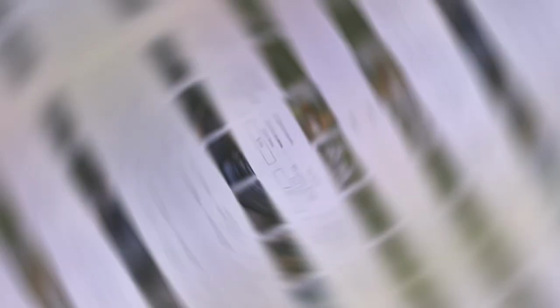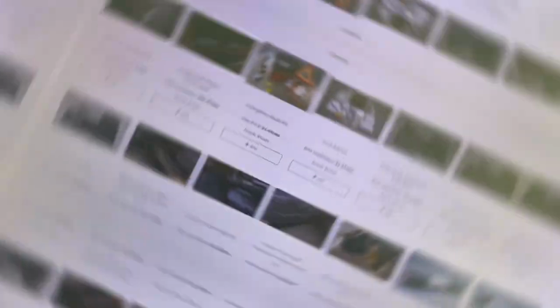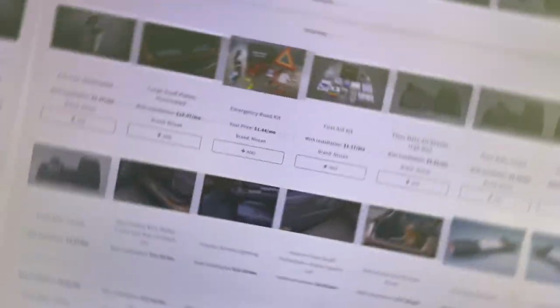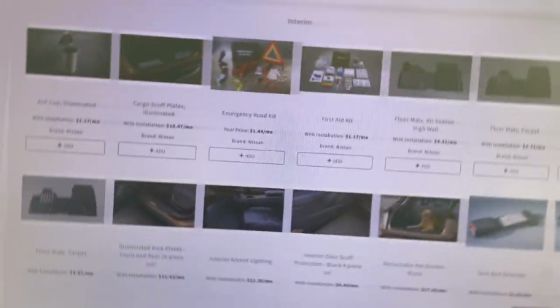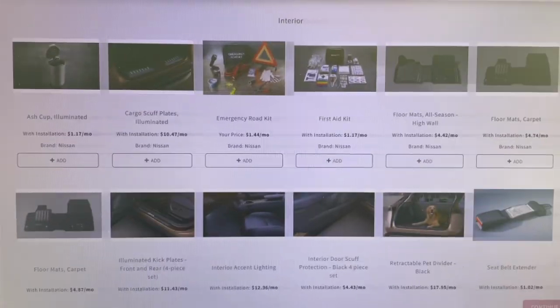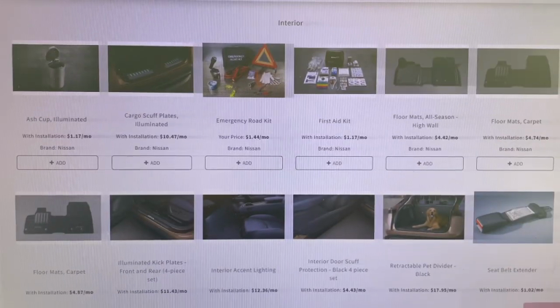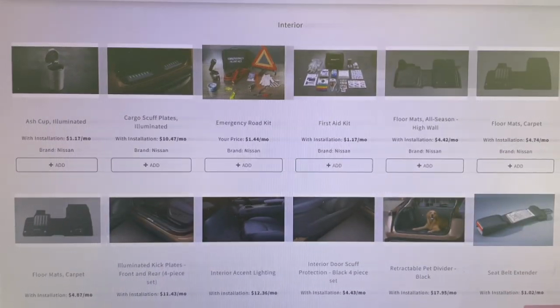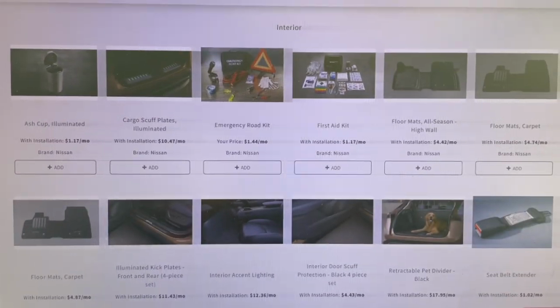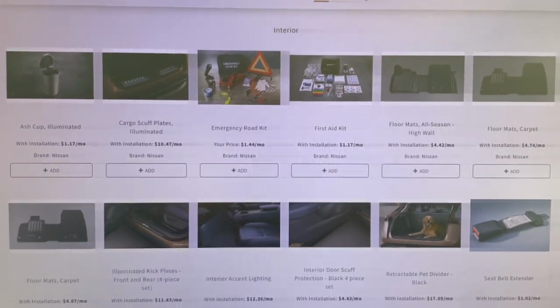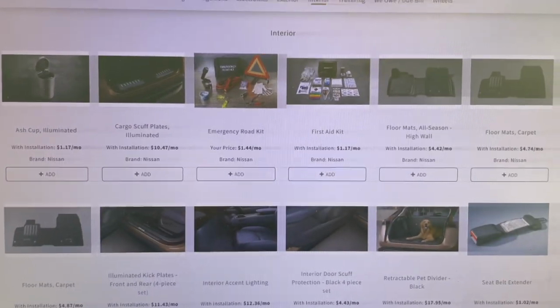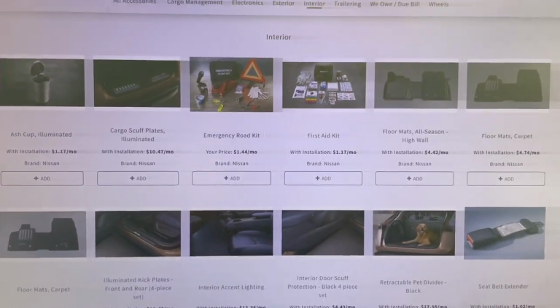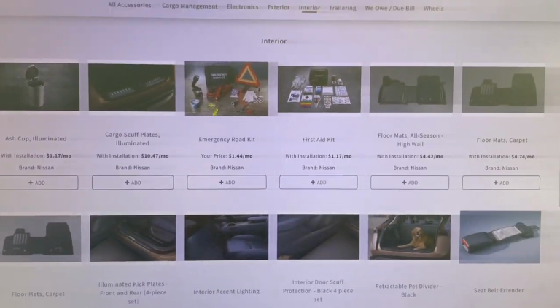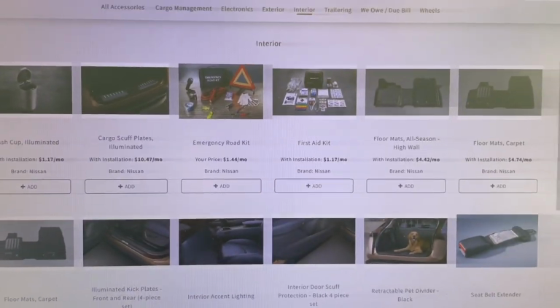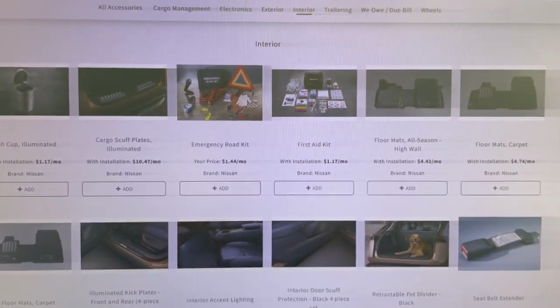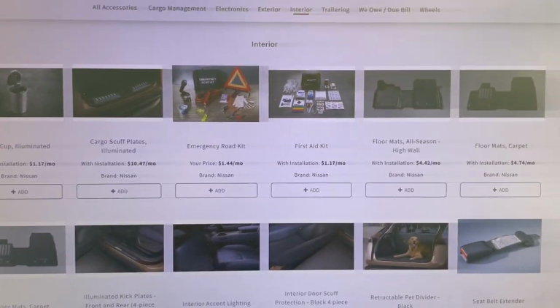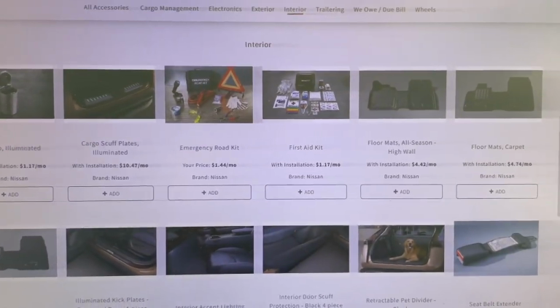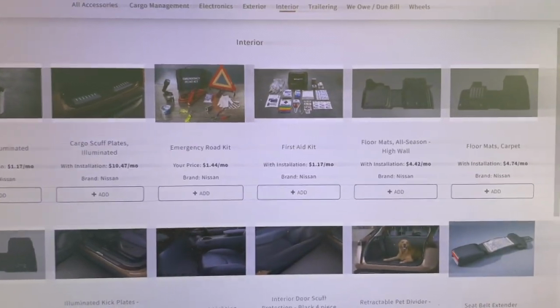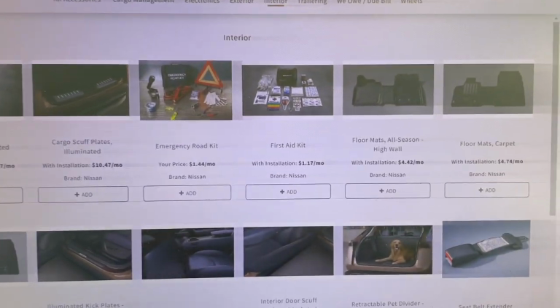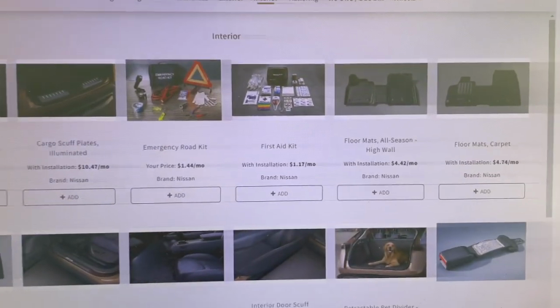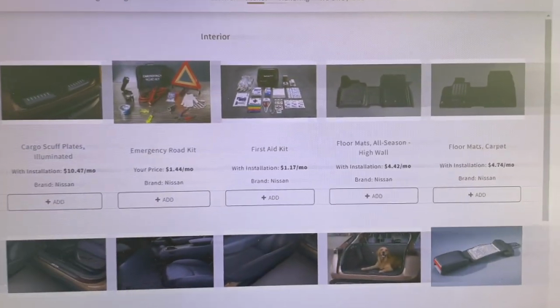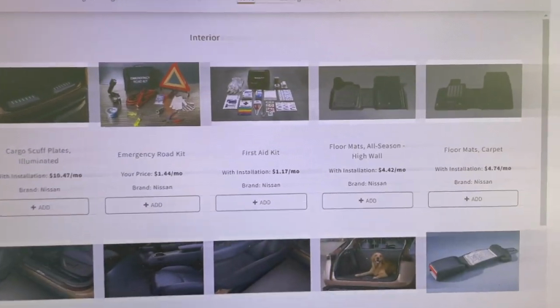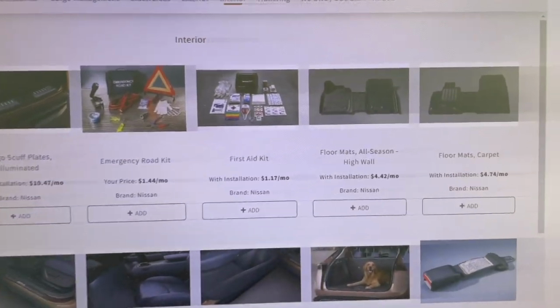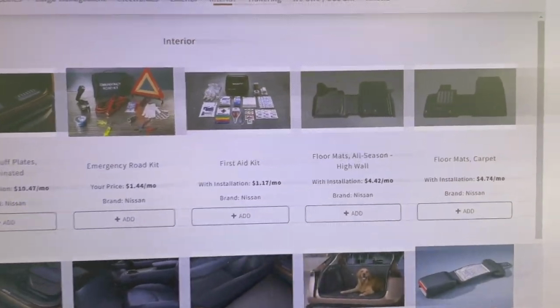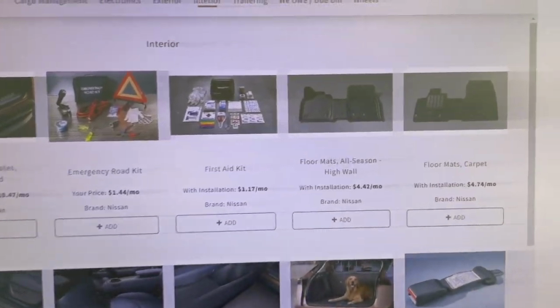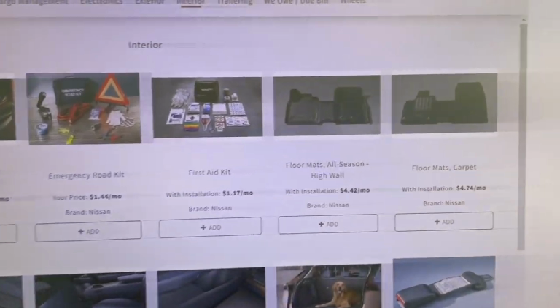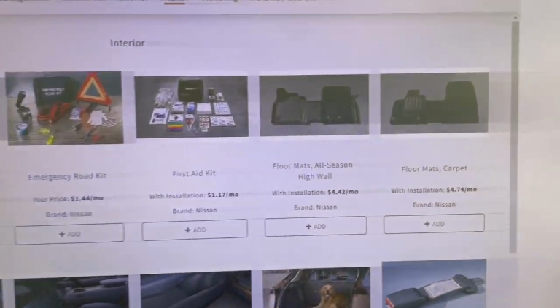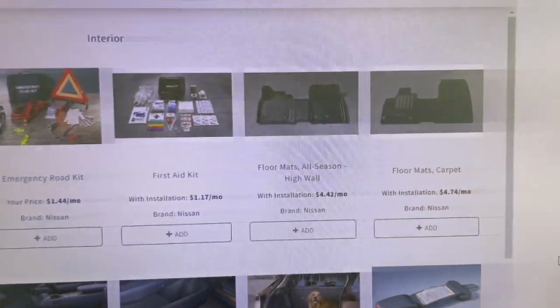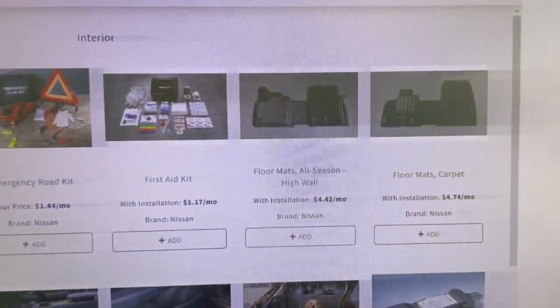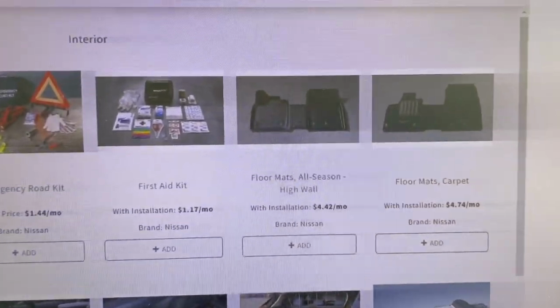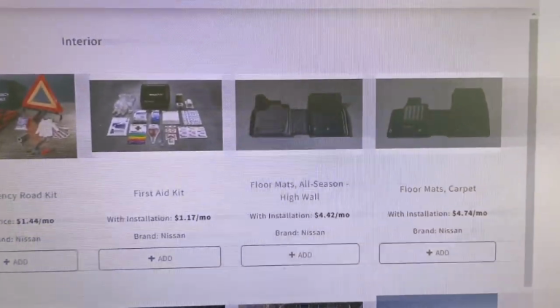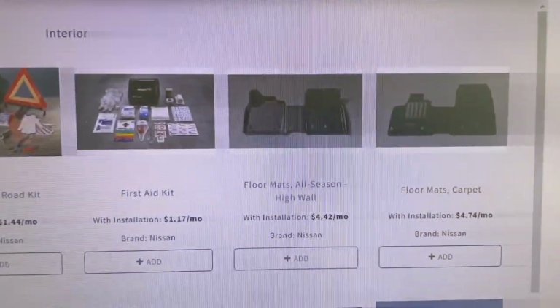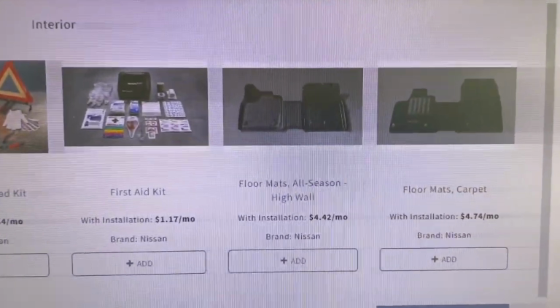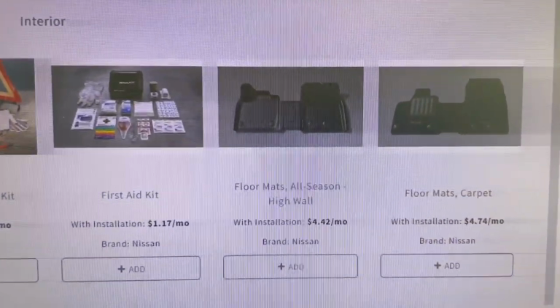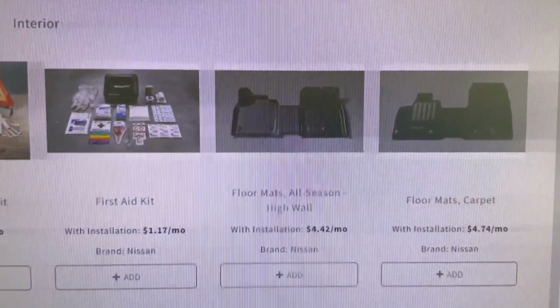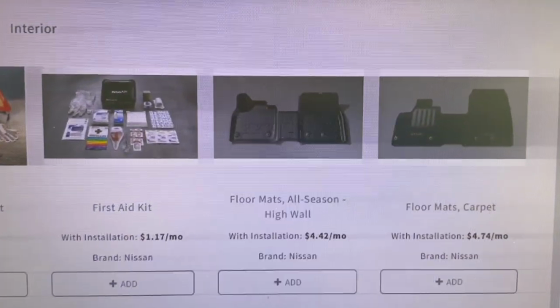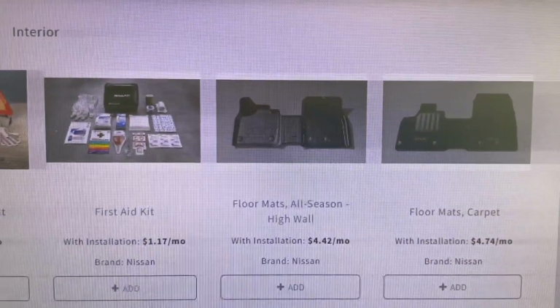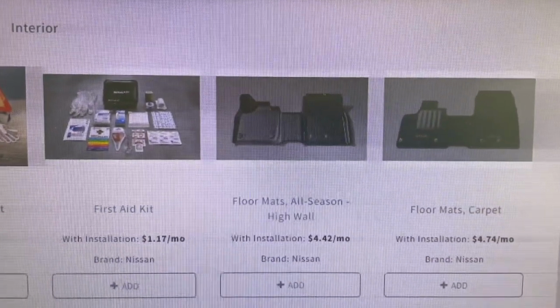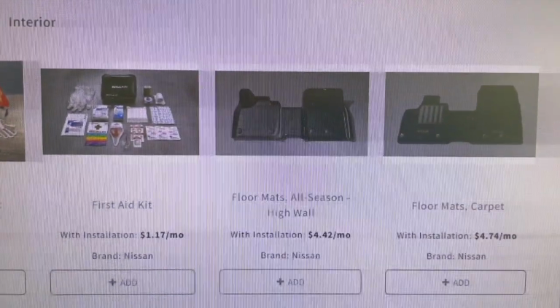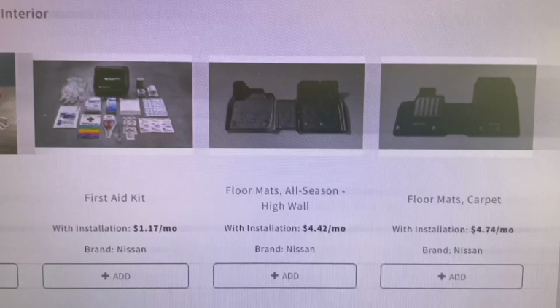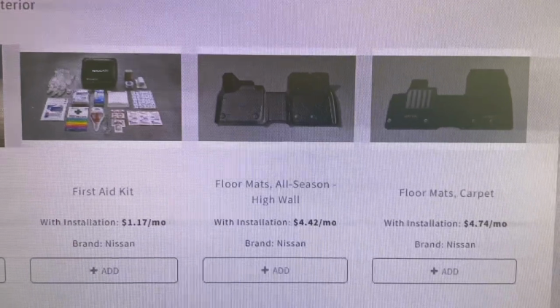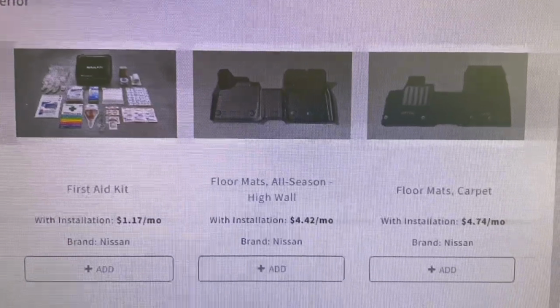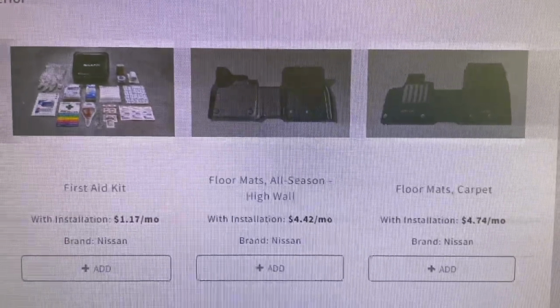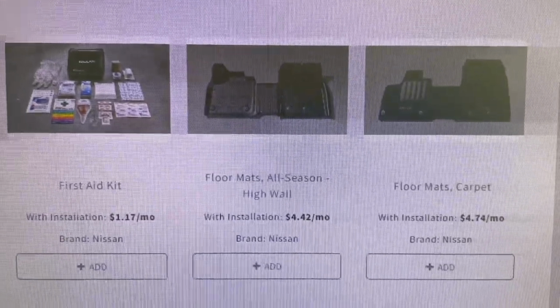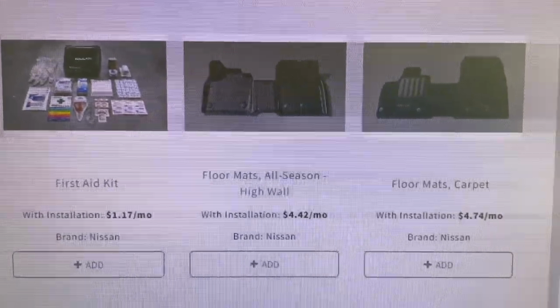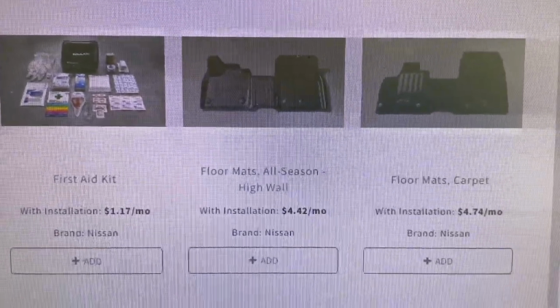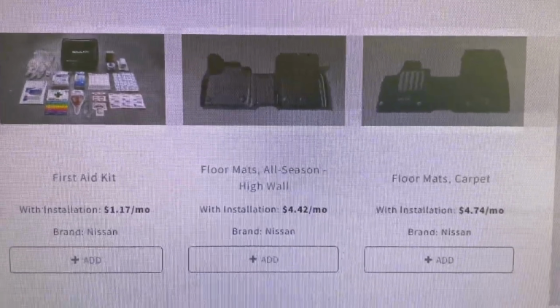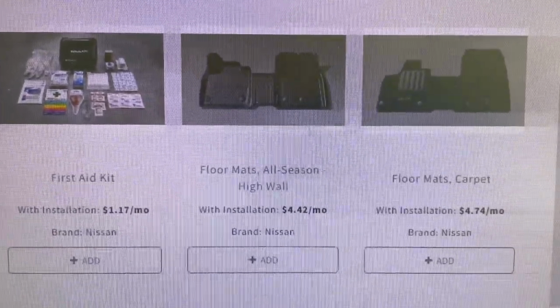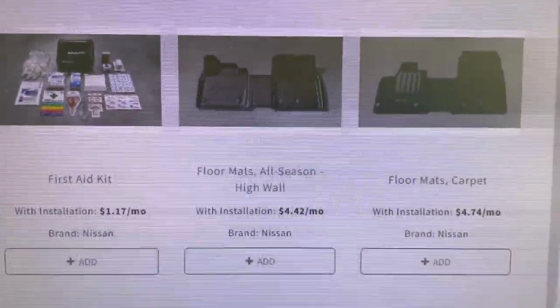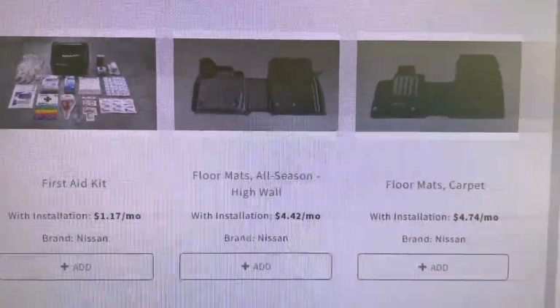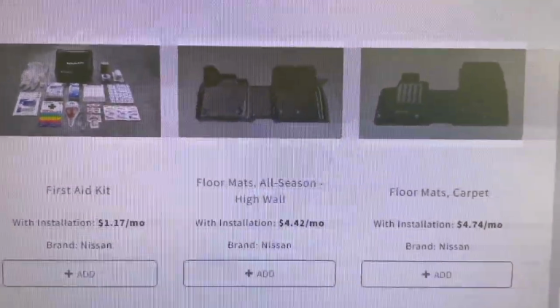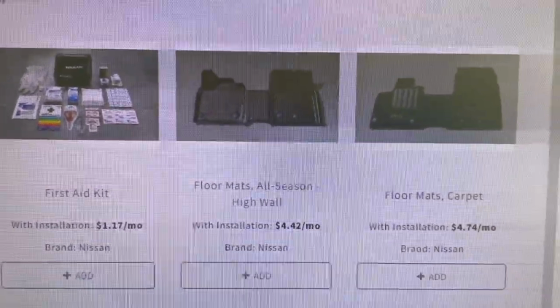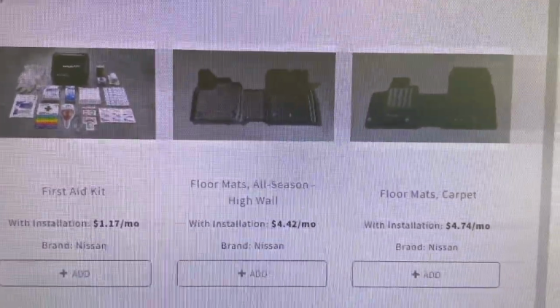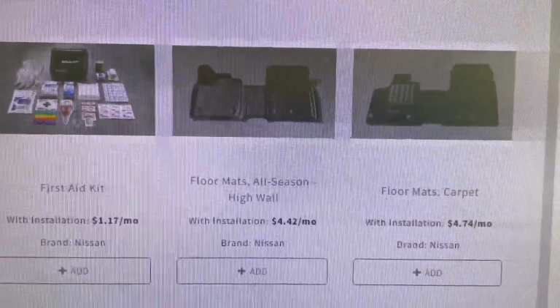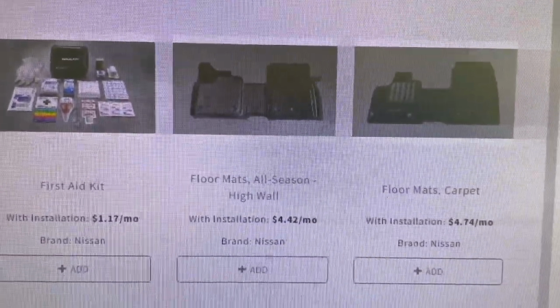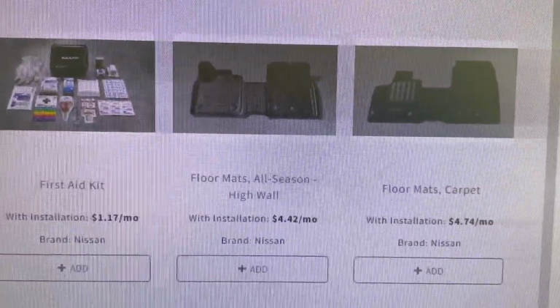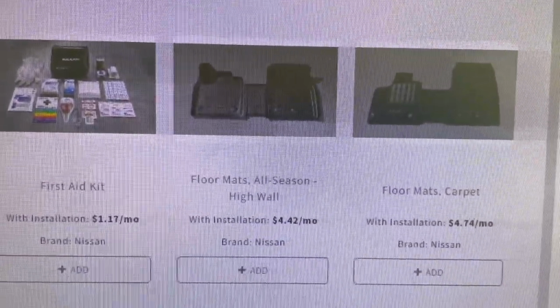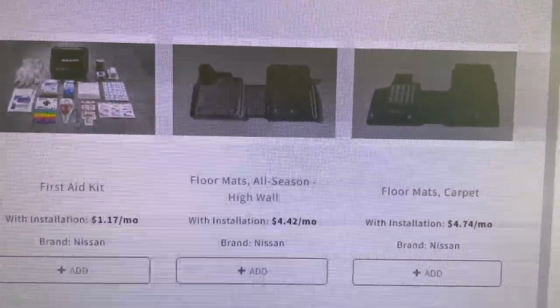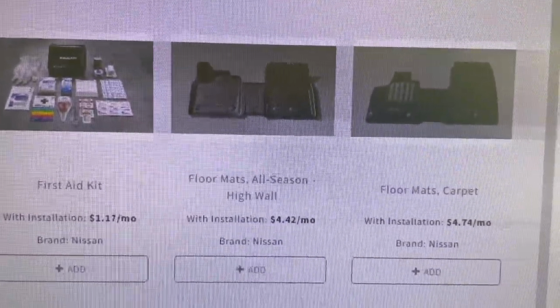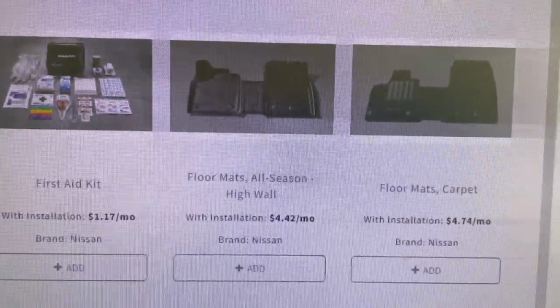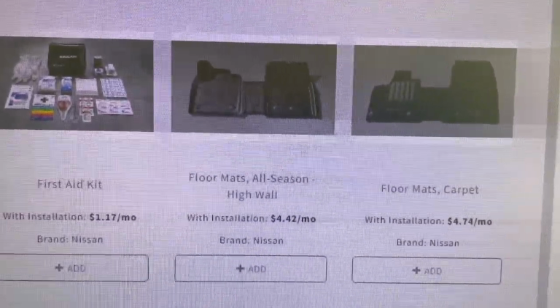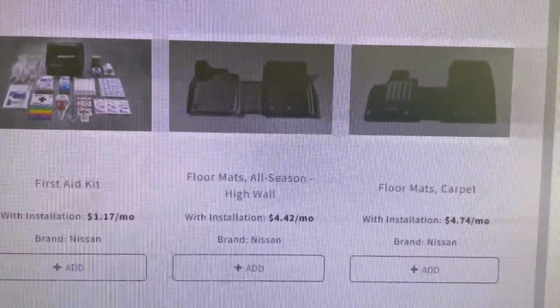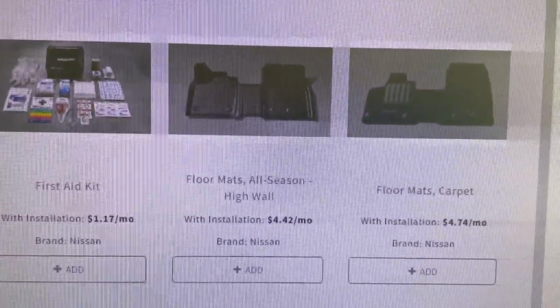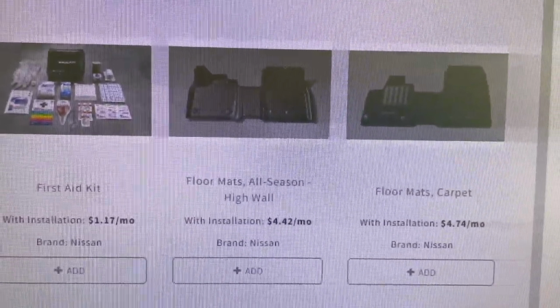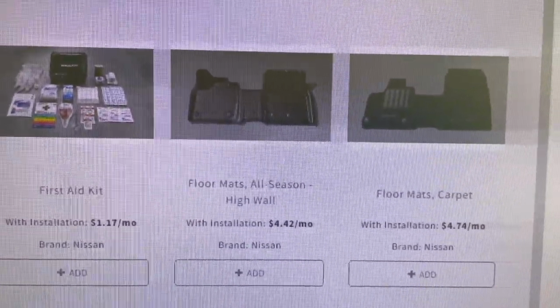And when you're in the process of buying your vehicle, you could actually roll the cost of those floor mats into your payment for as low as $4.42 a month.